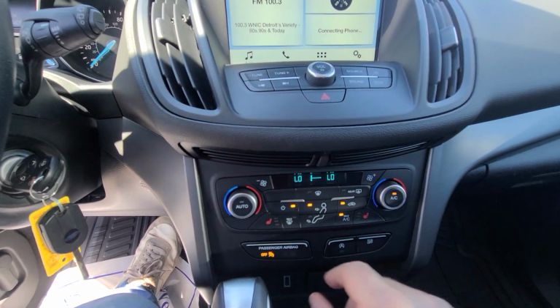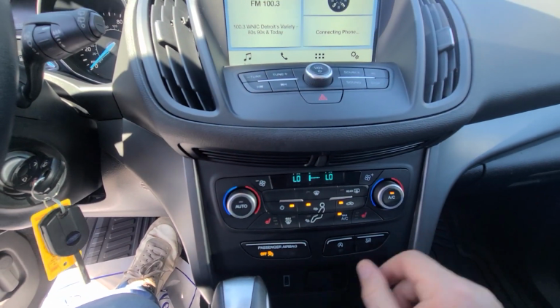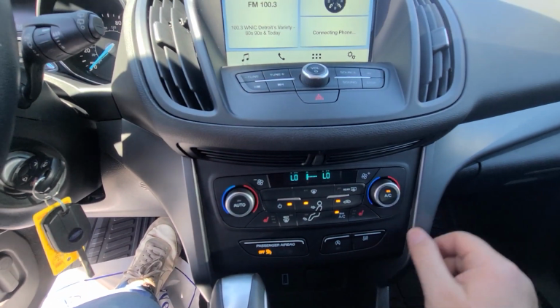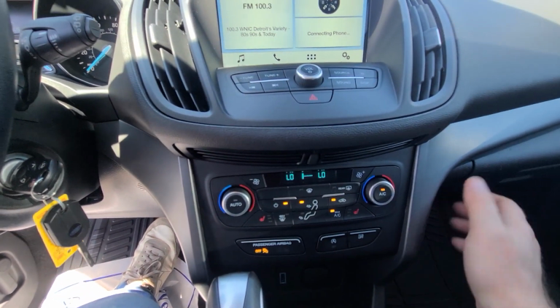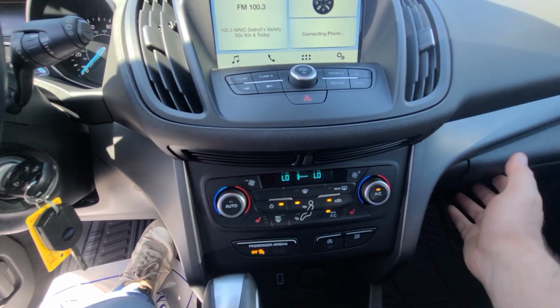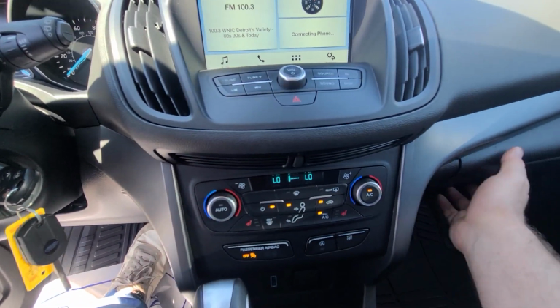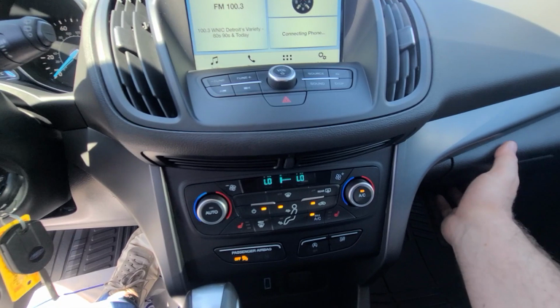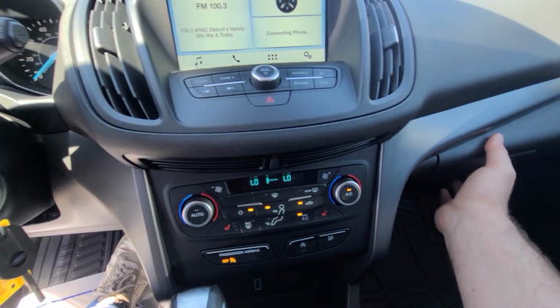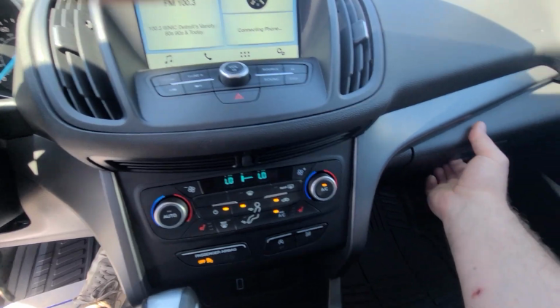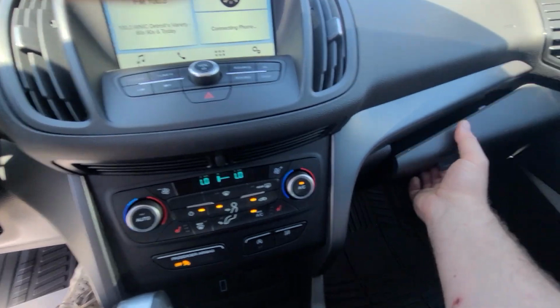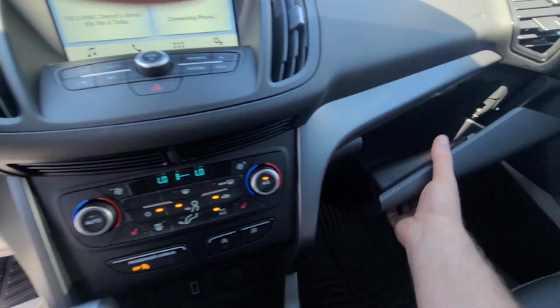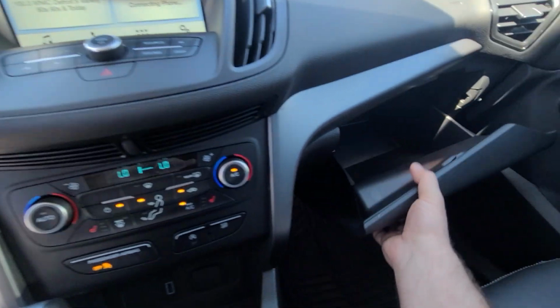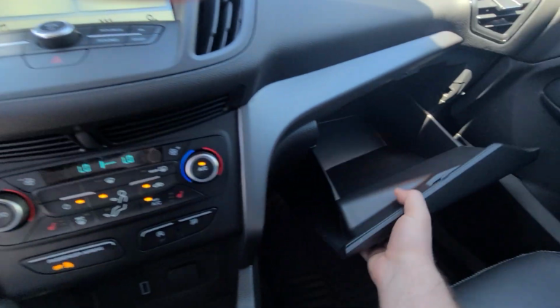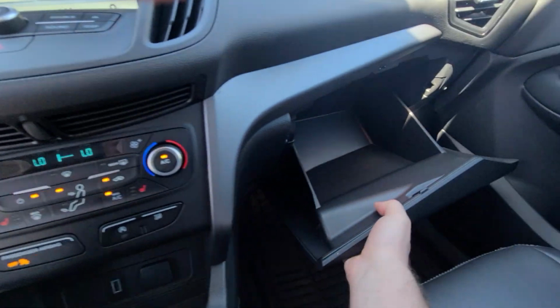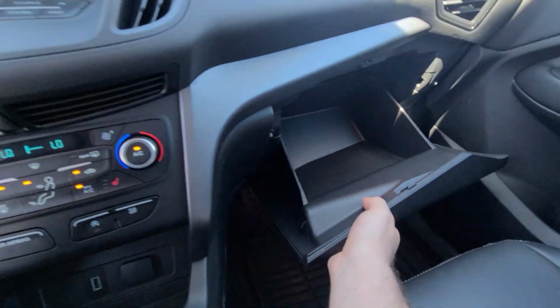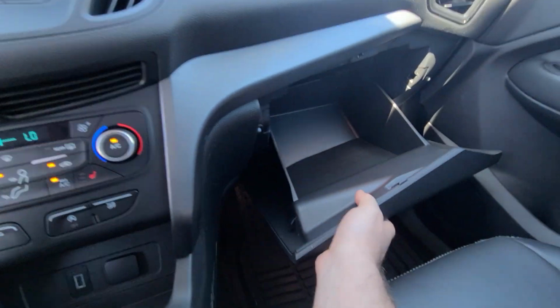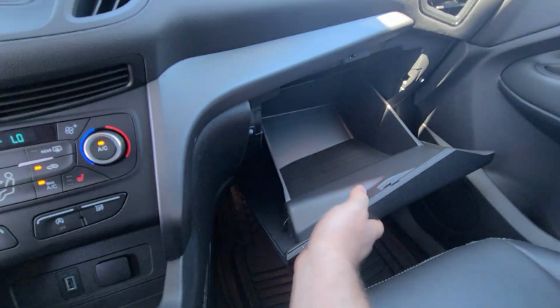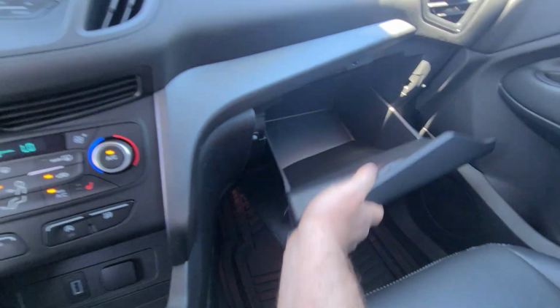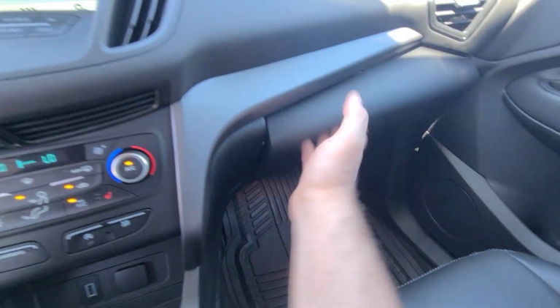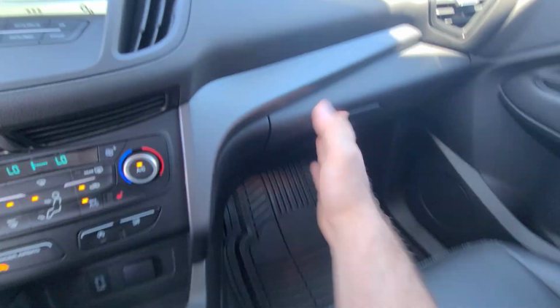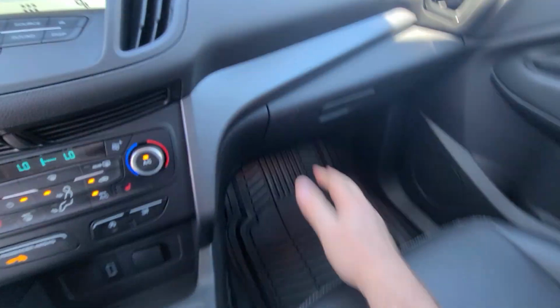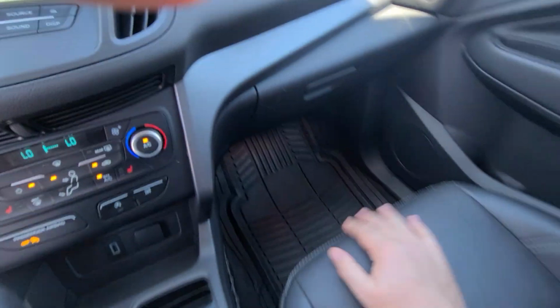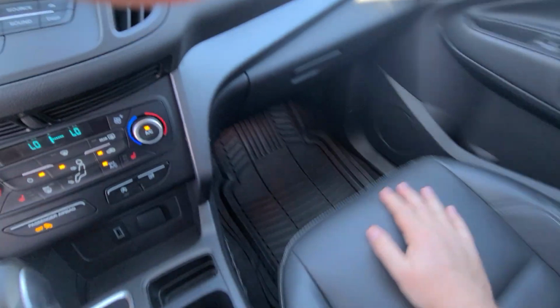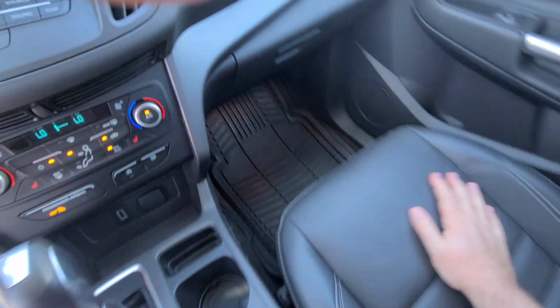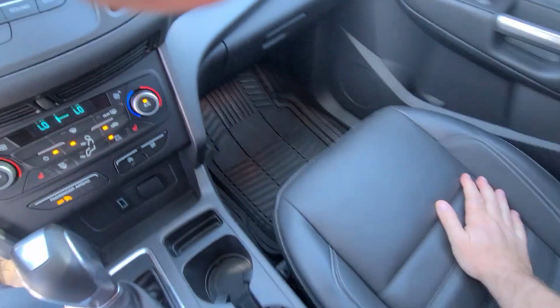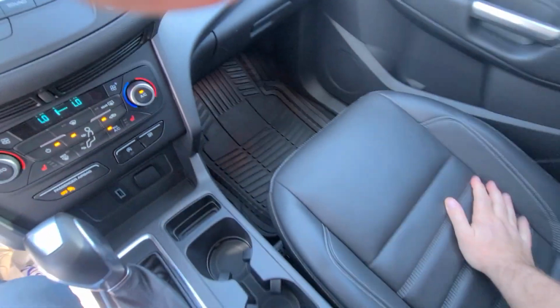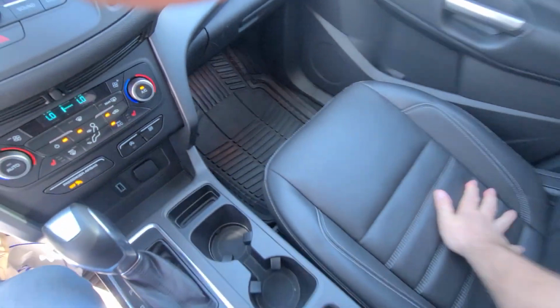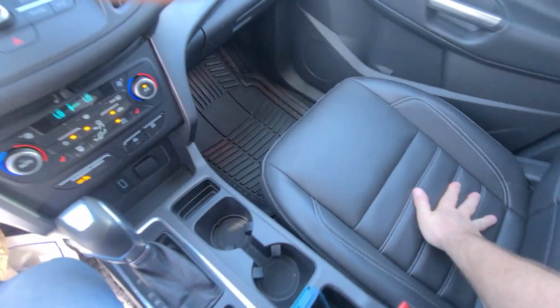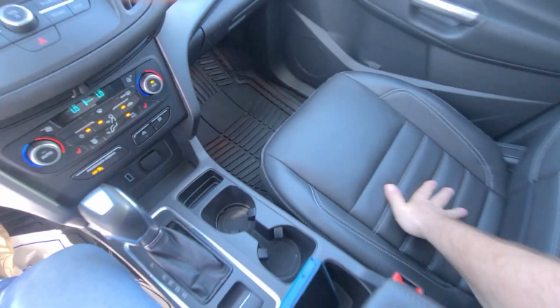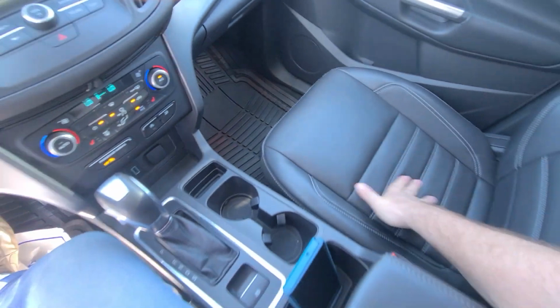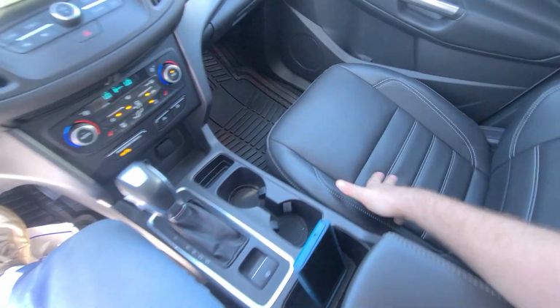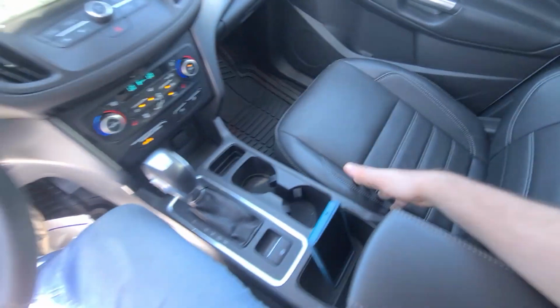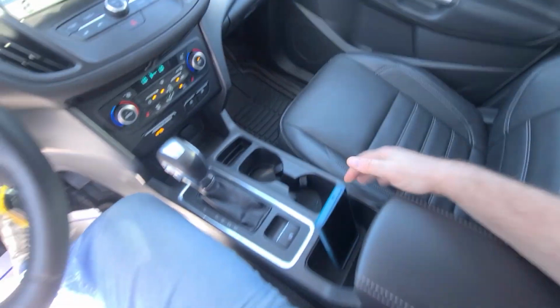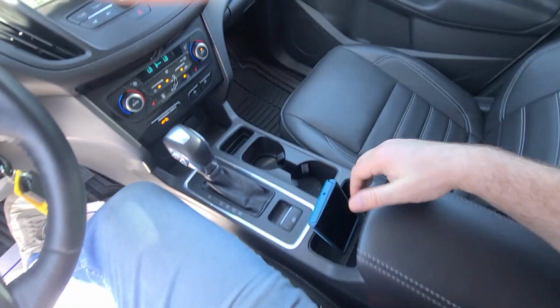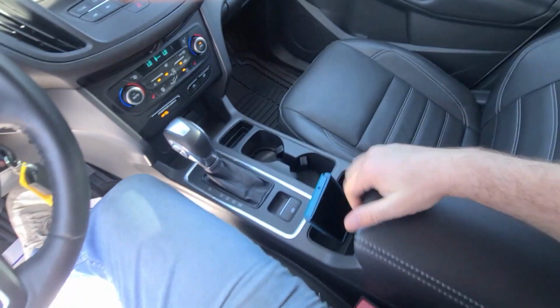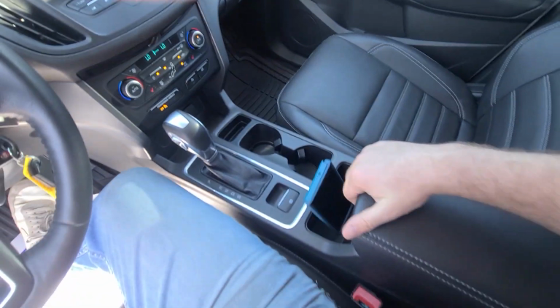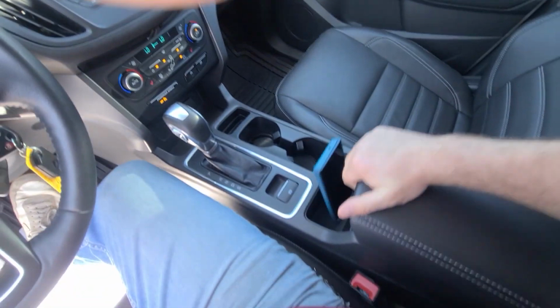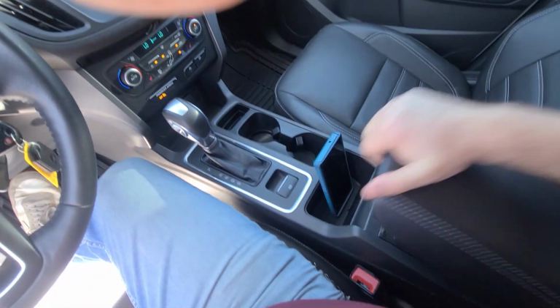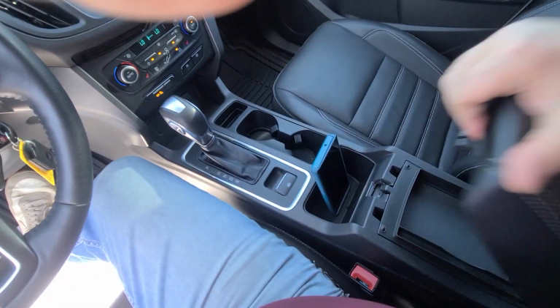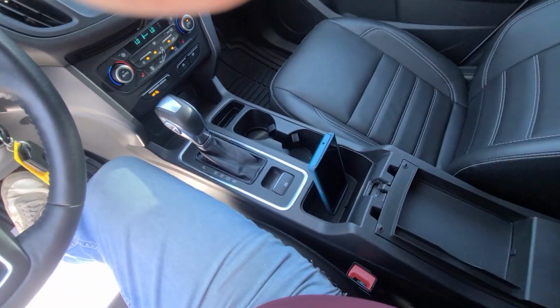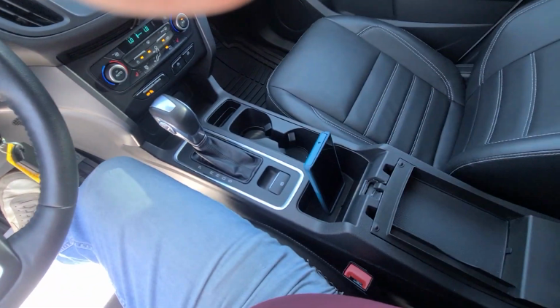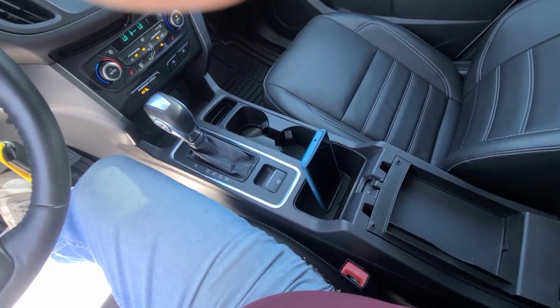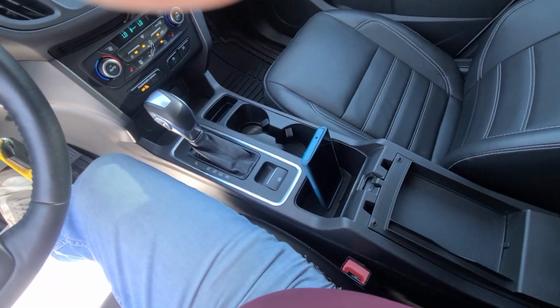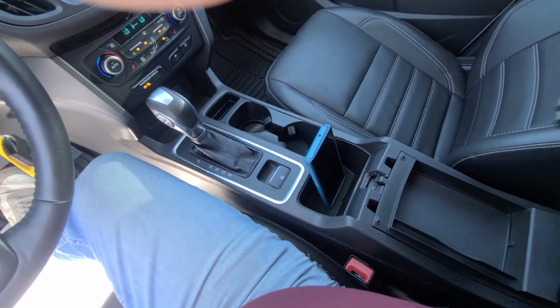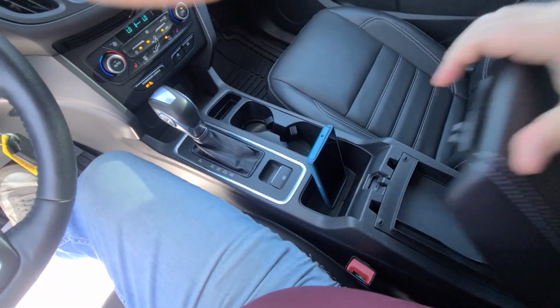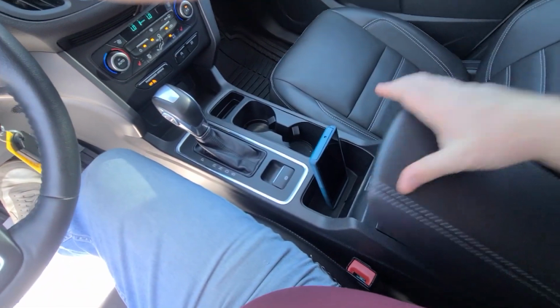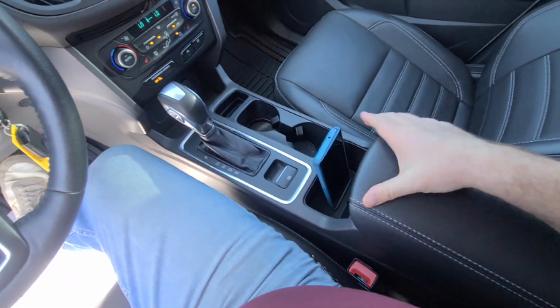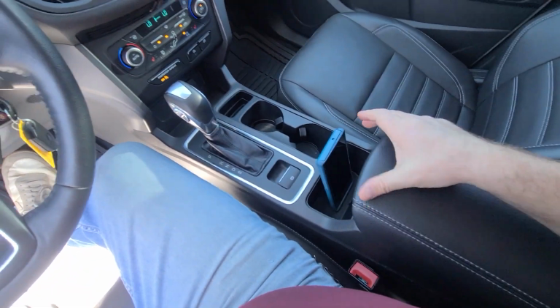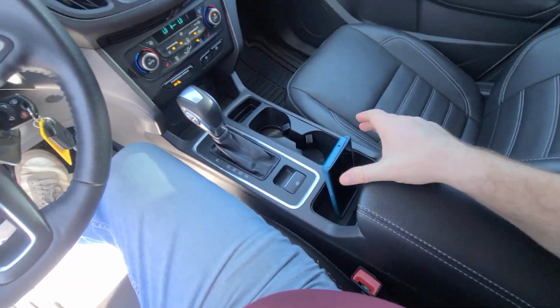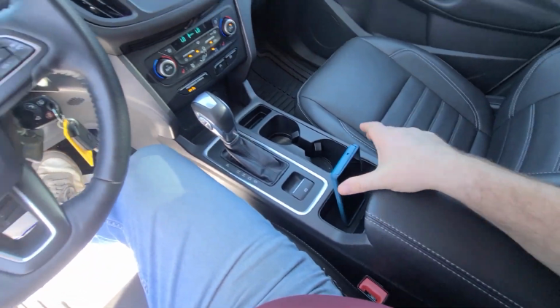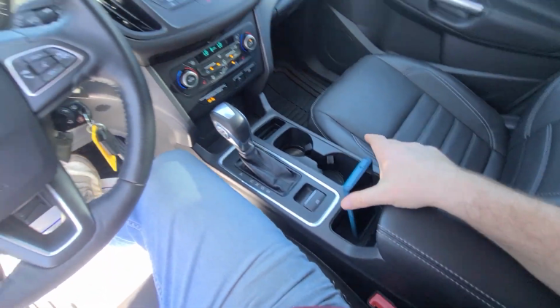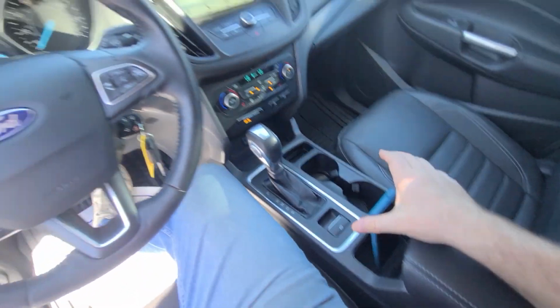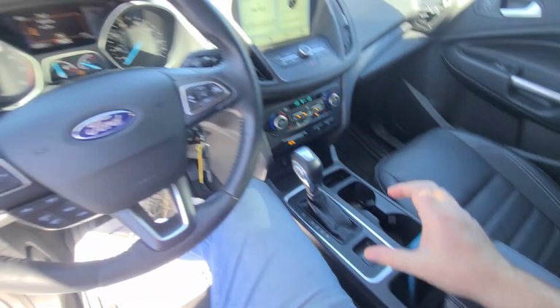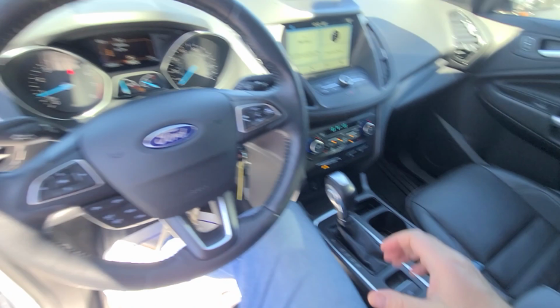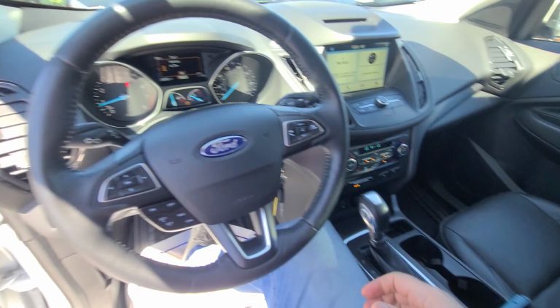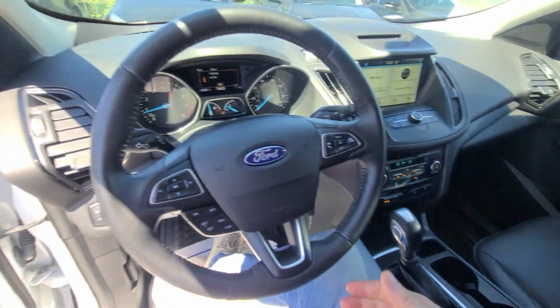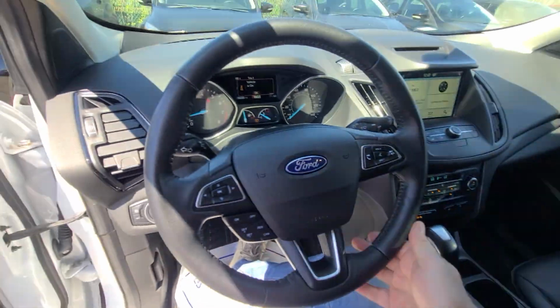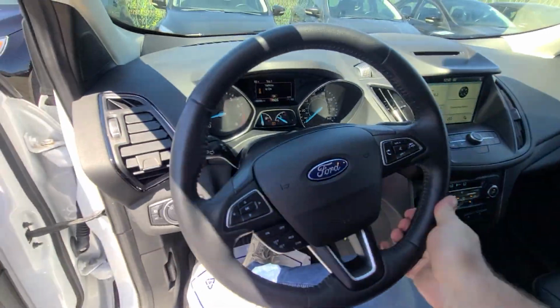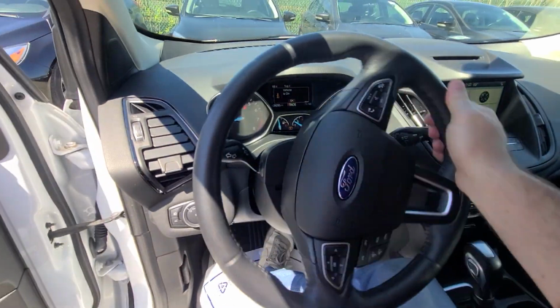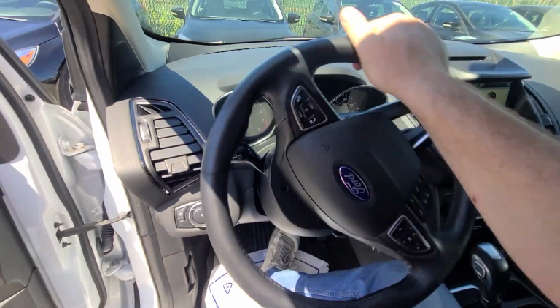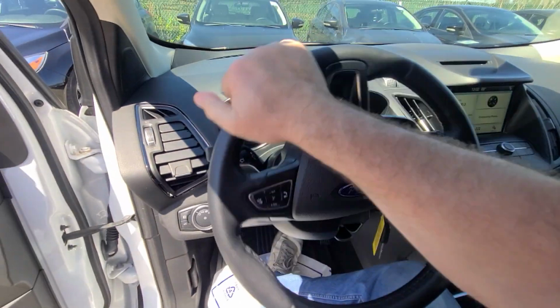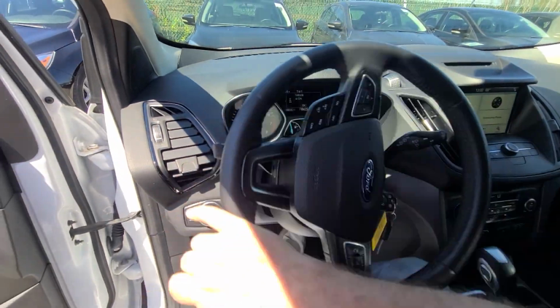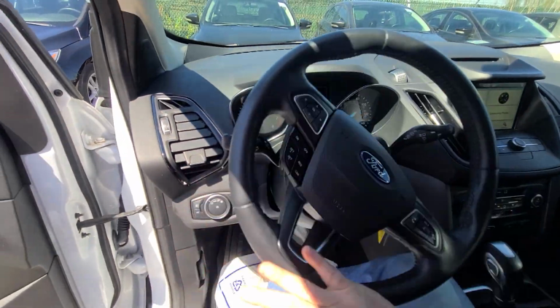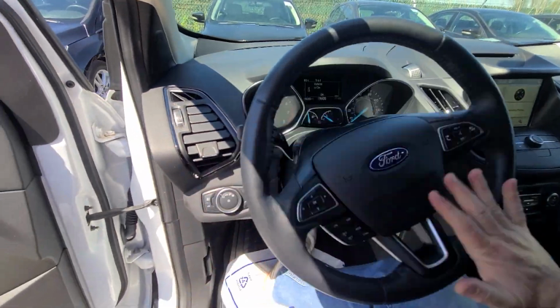Heated seats, interior looks like brand new, non-smoker.